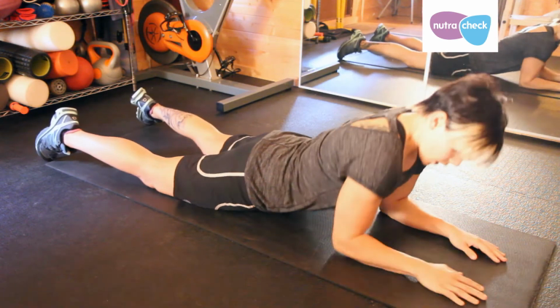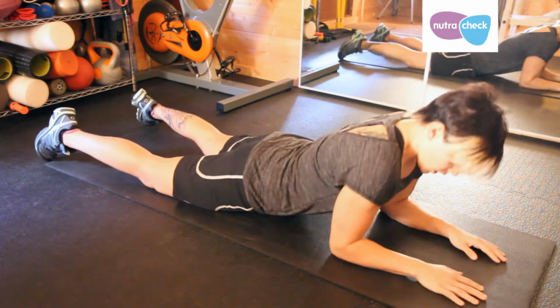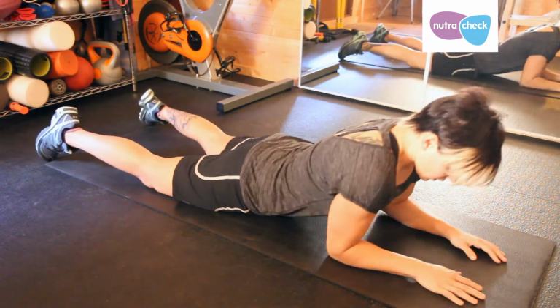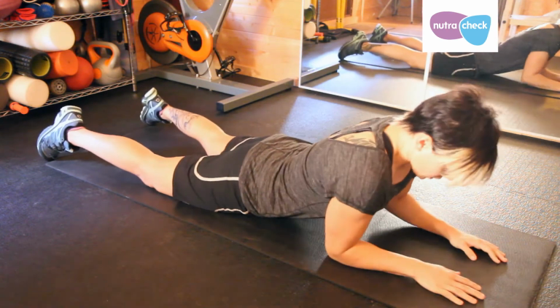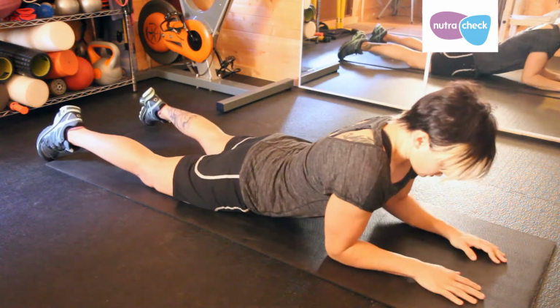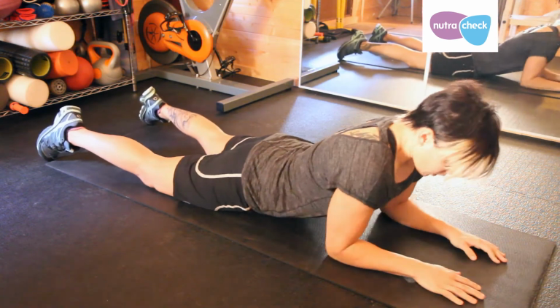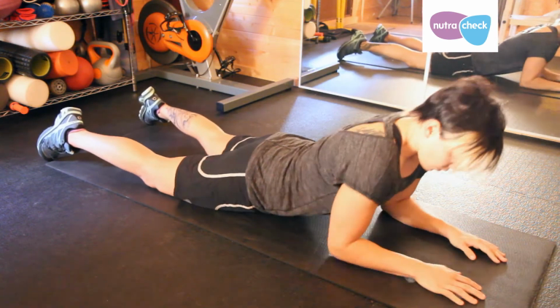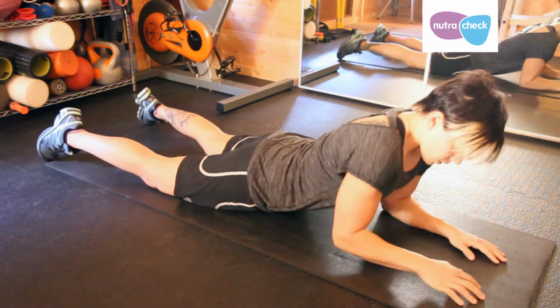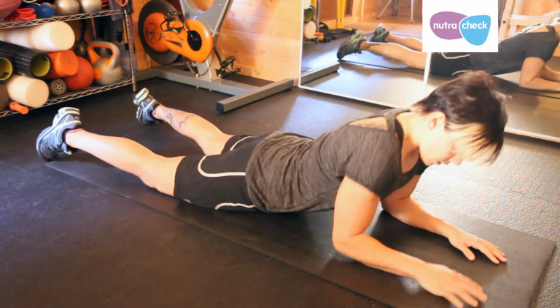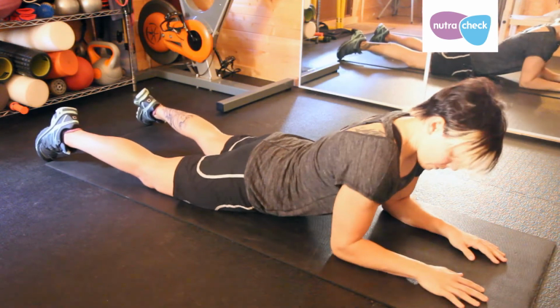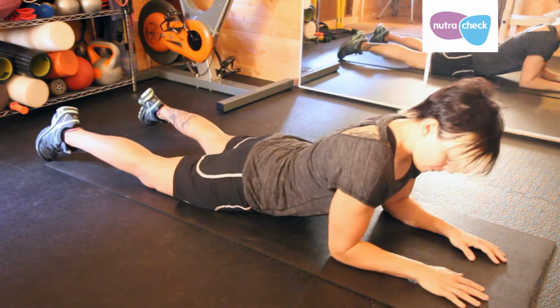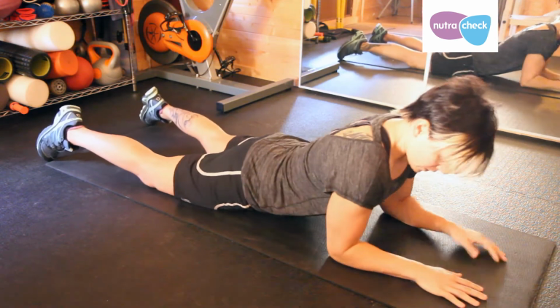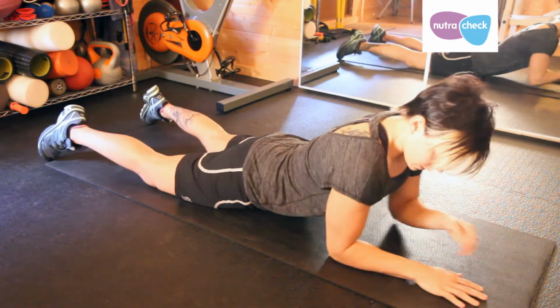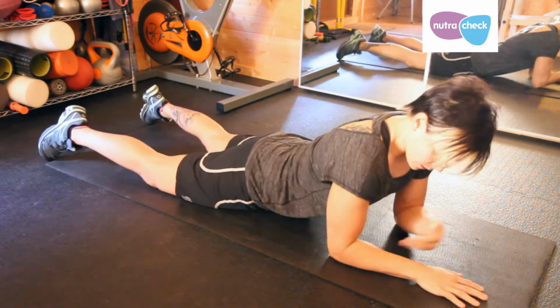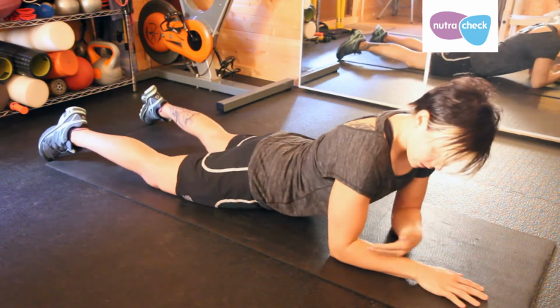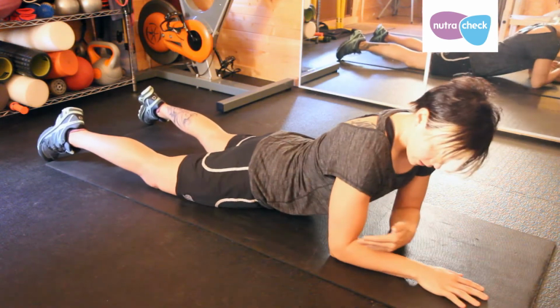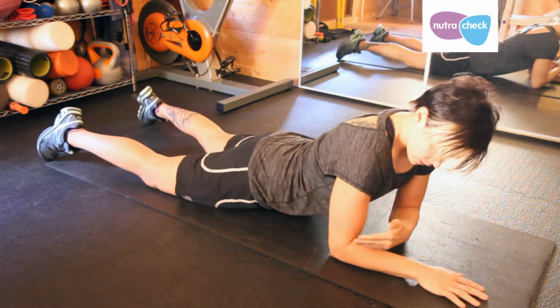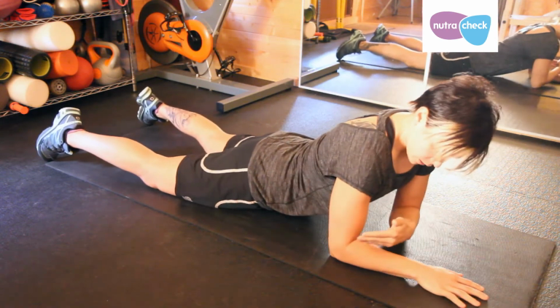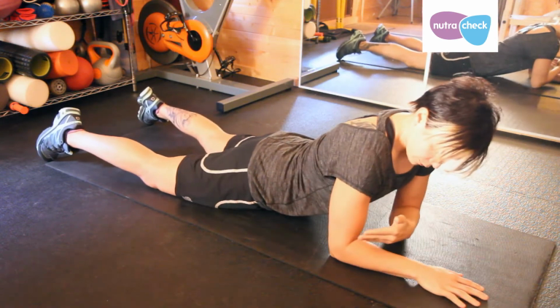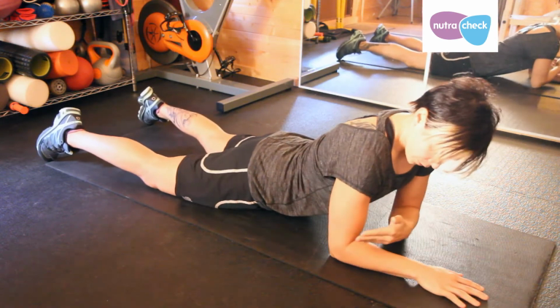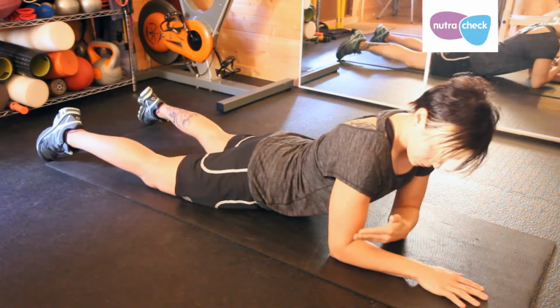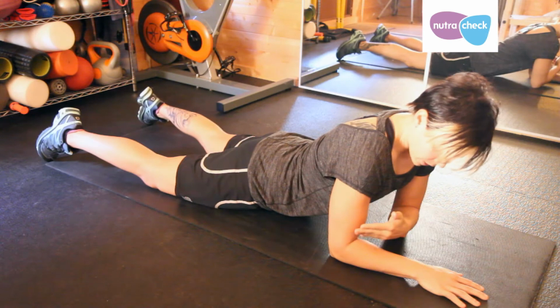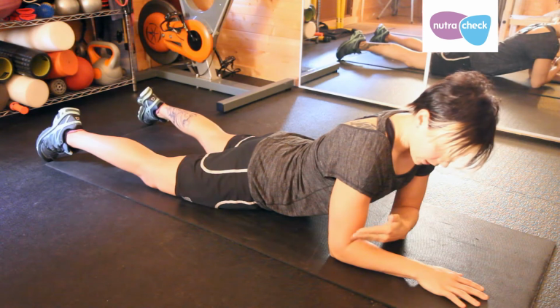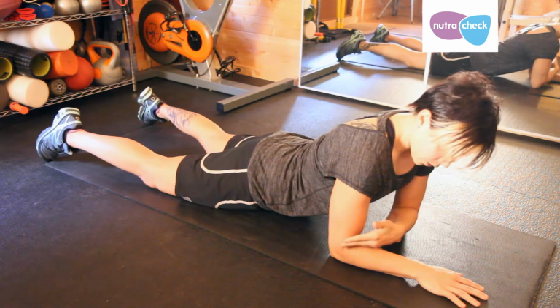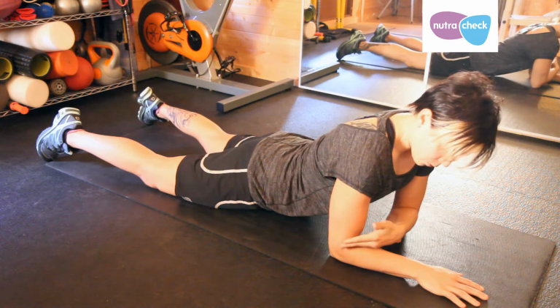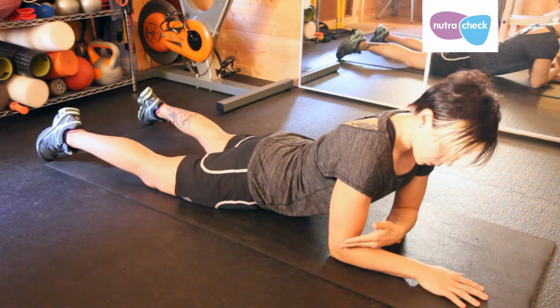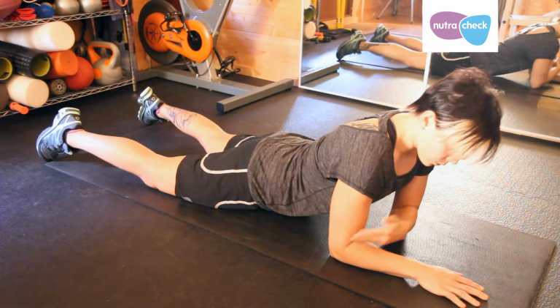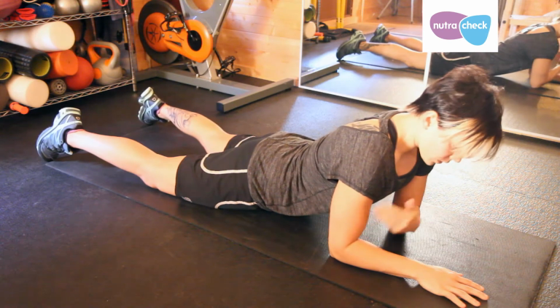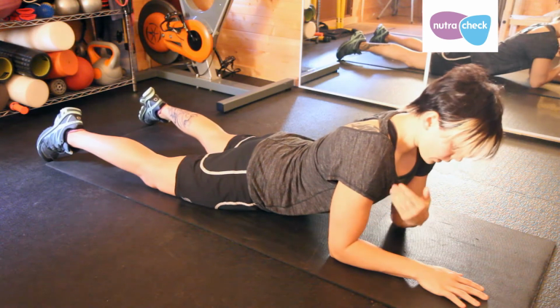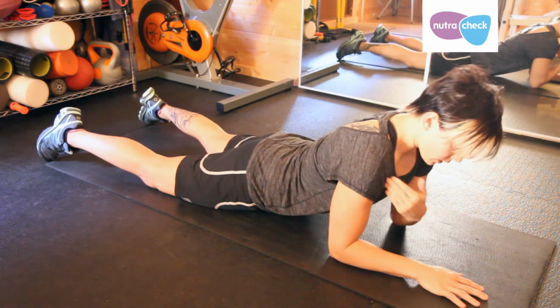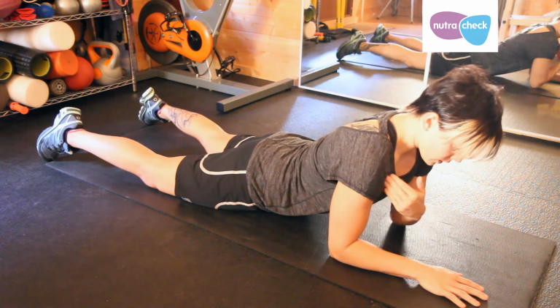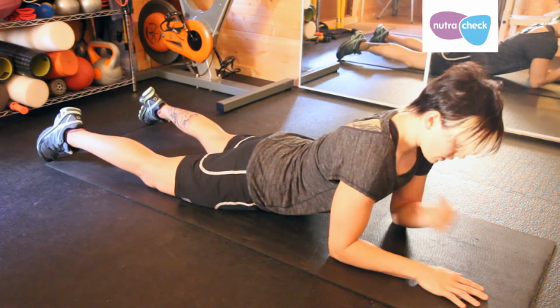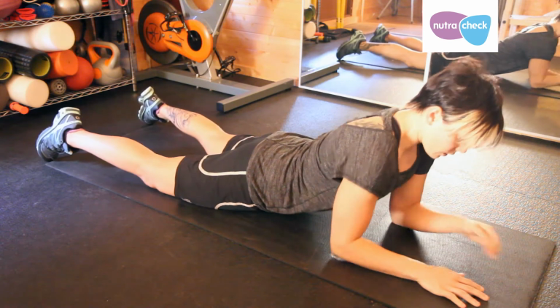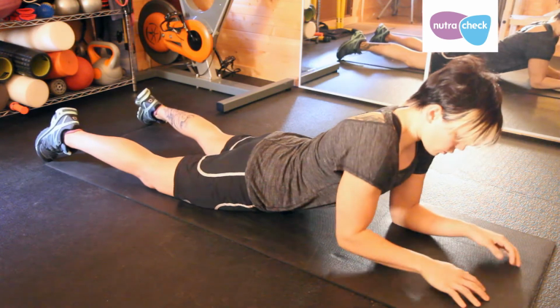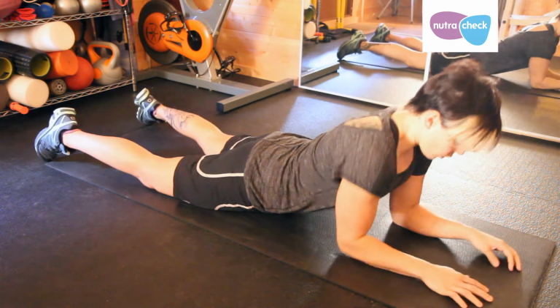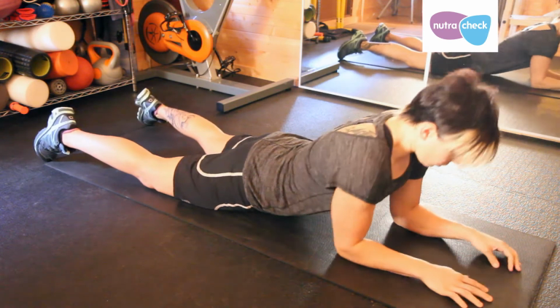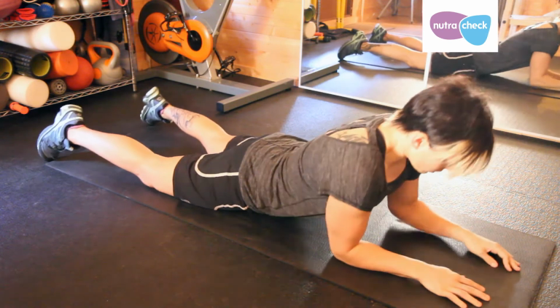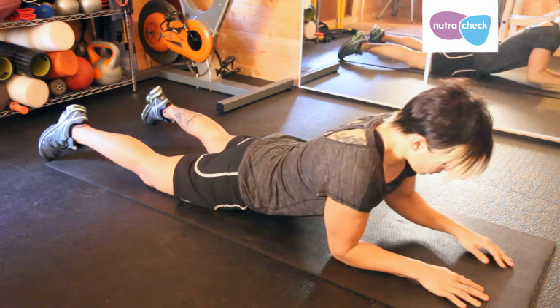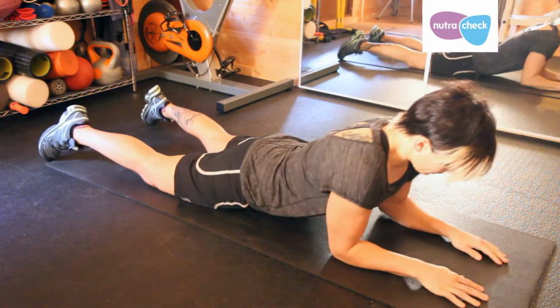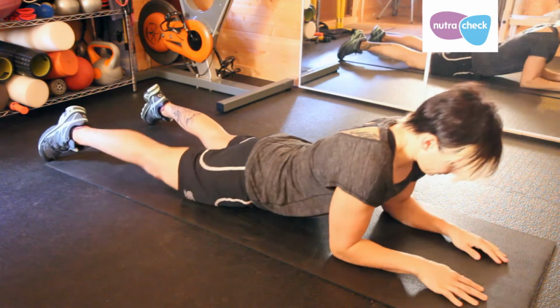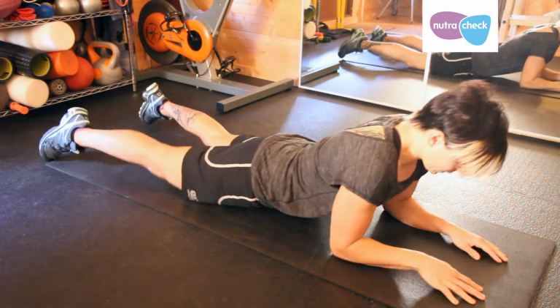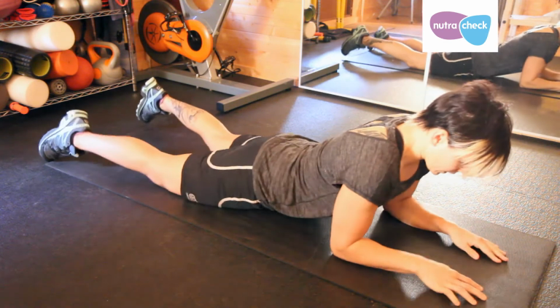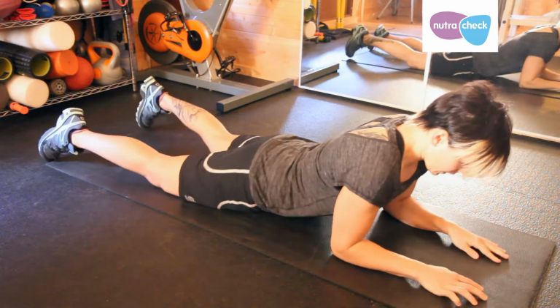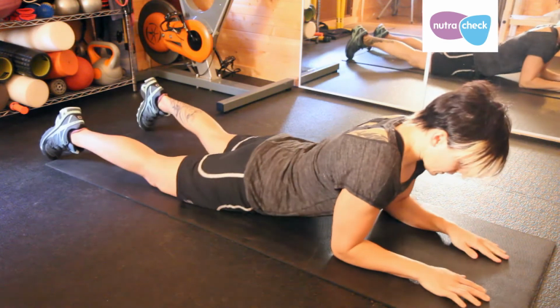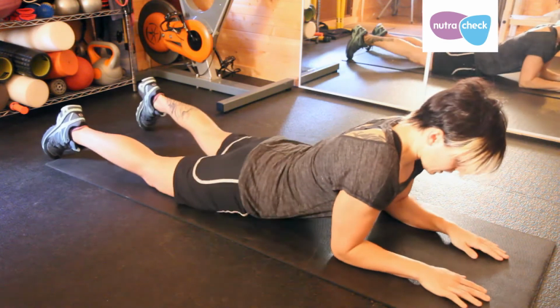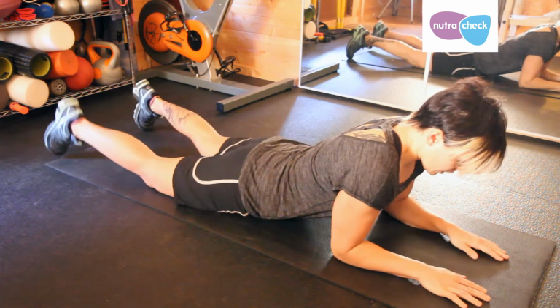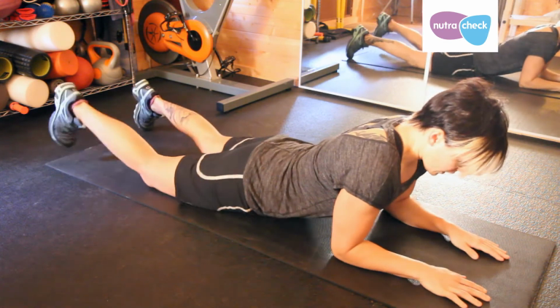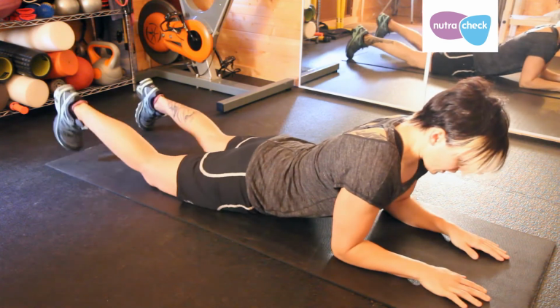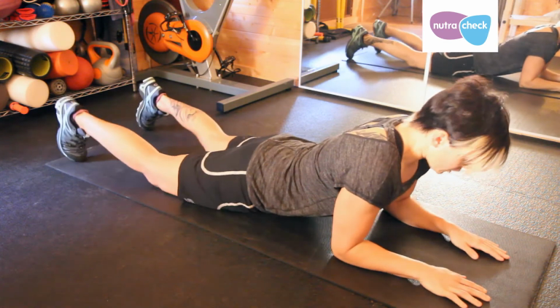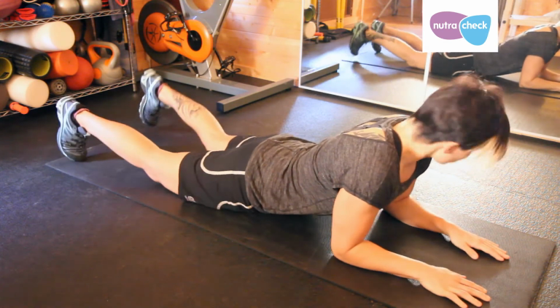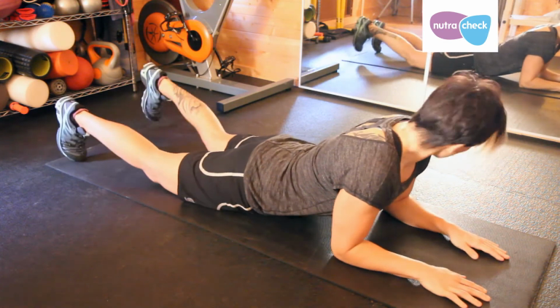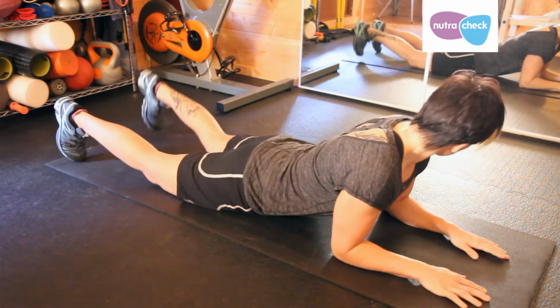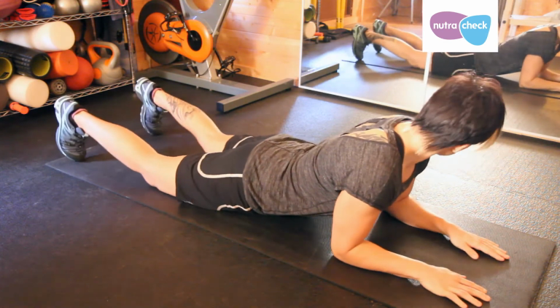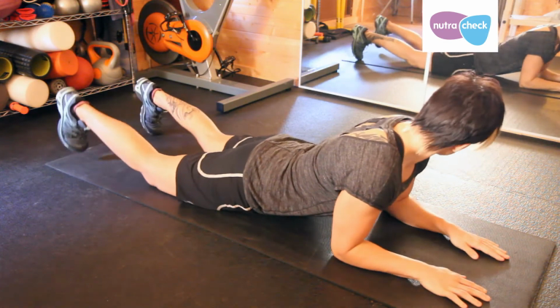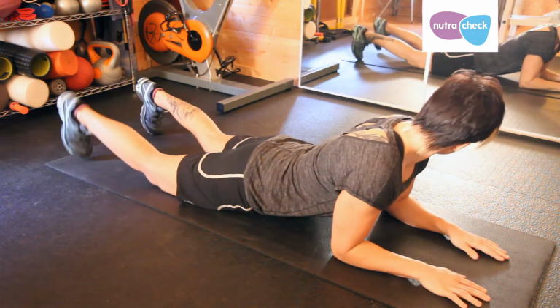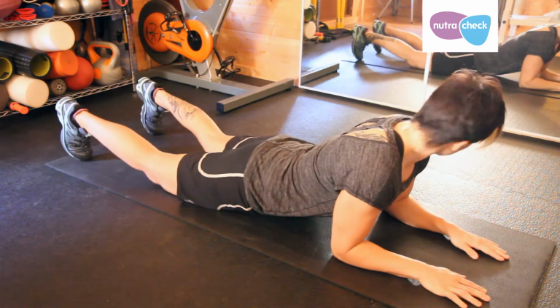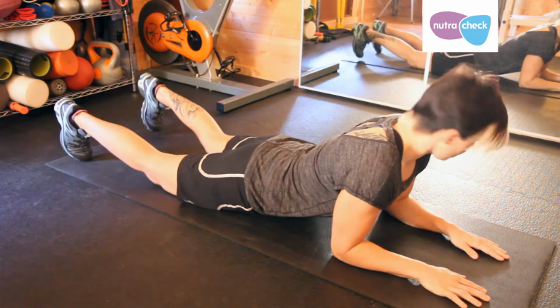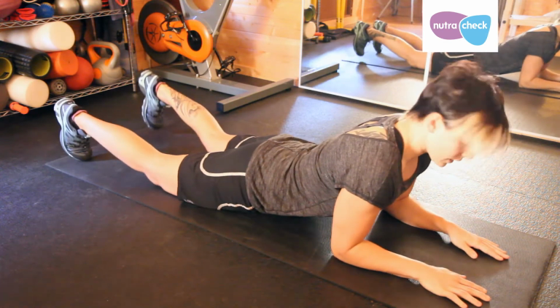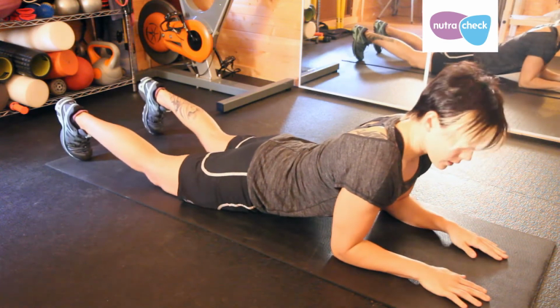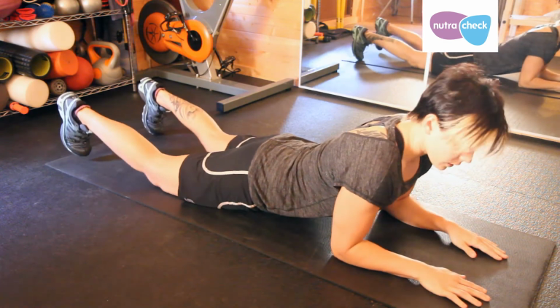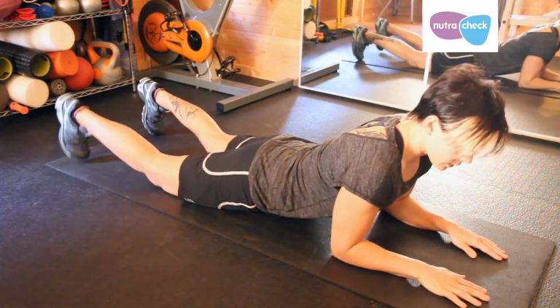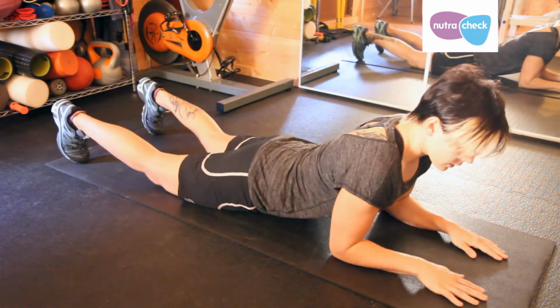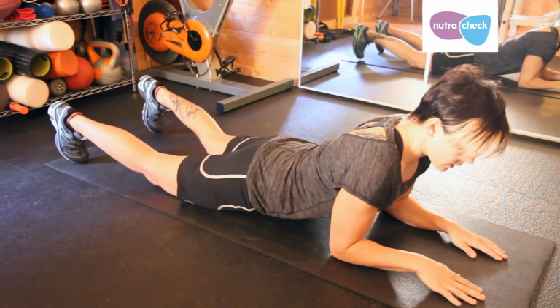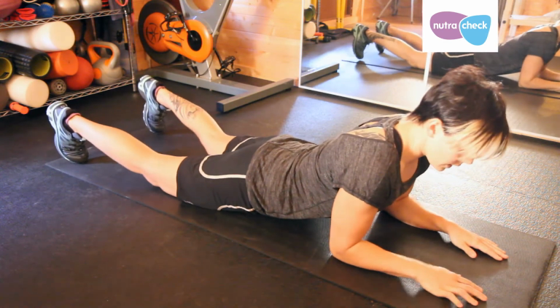To start with, set yourself up so your elbows are underneath your shoulders and your toes are tucked underneath.